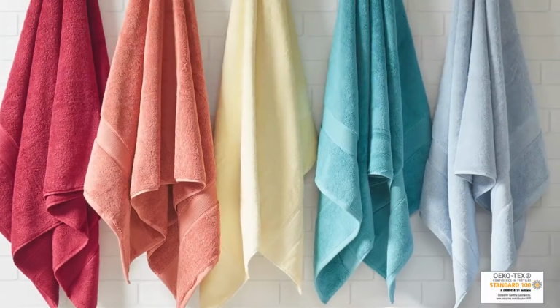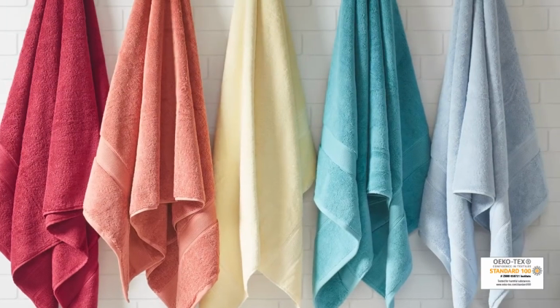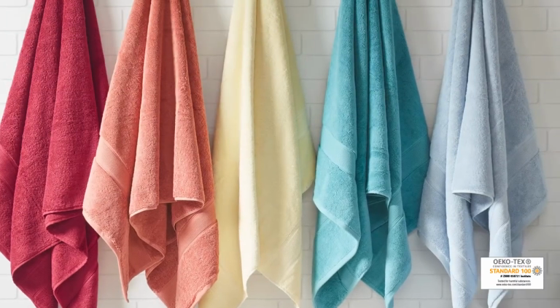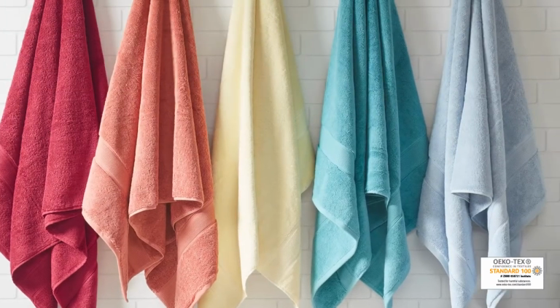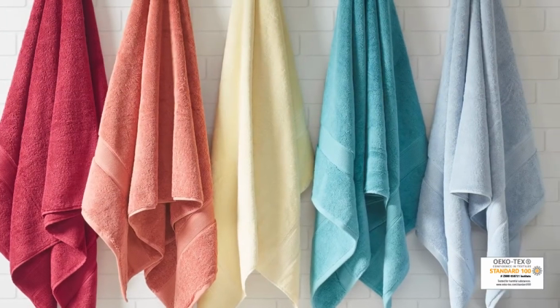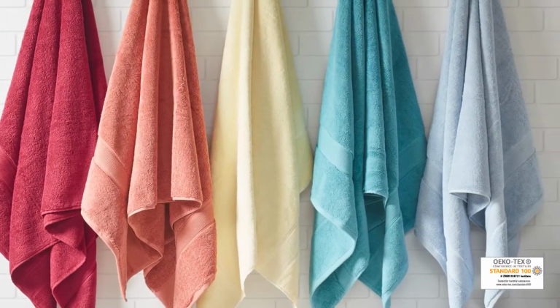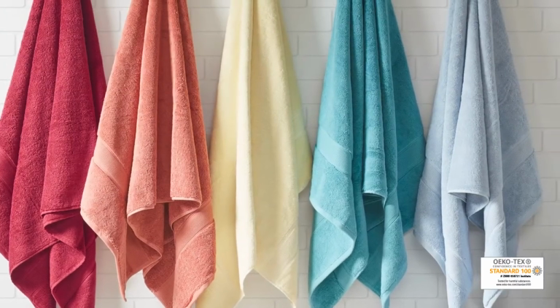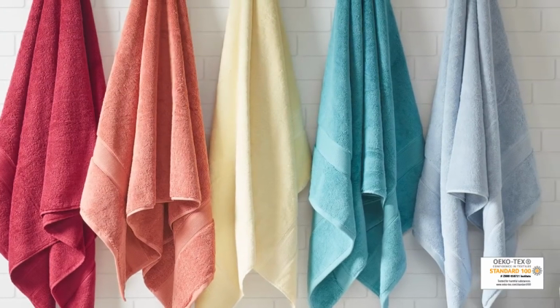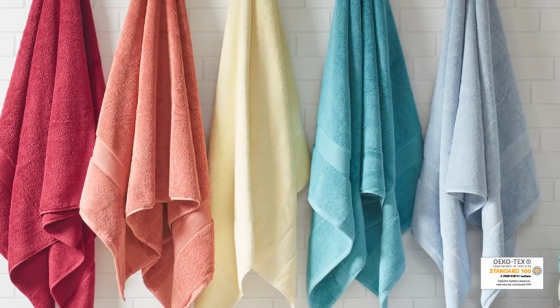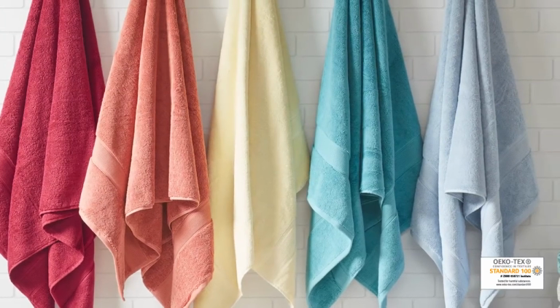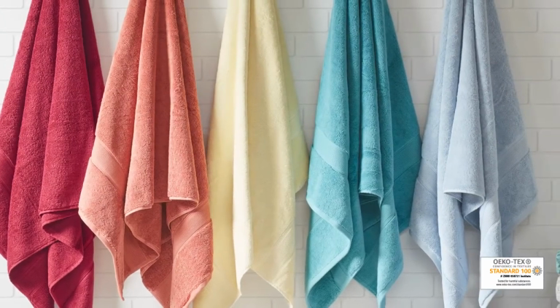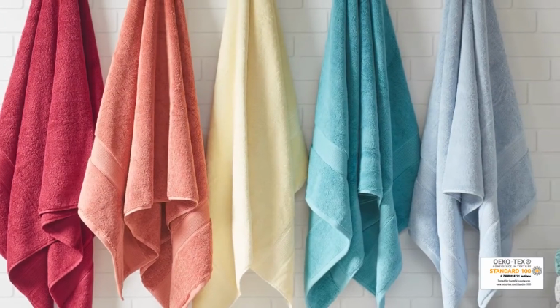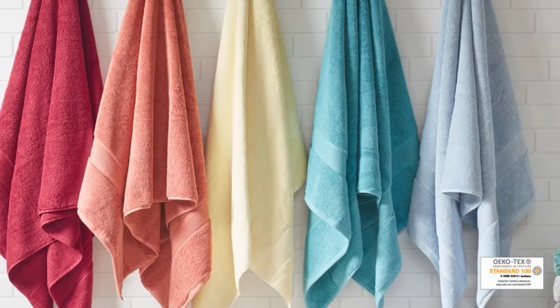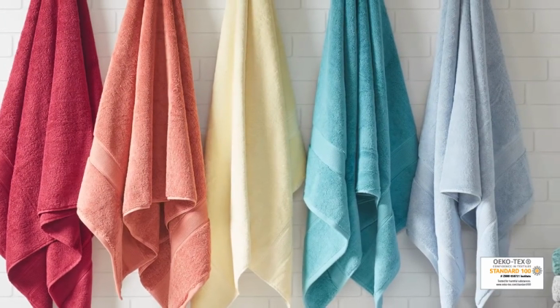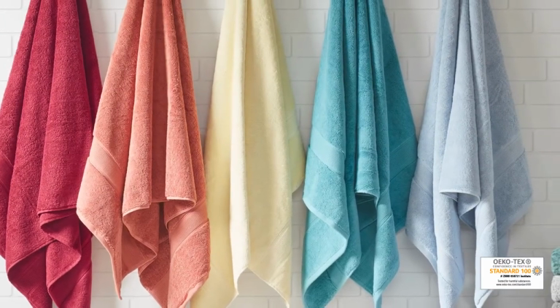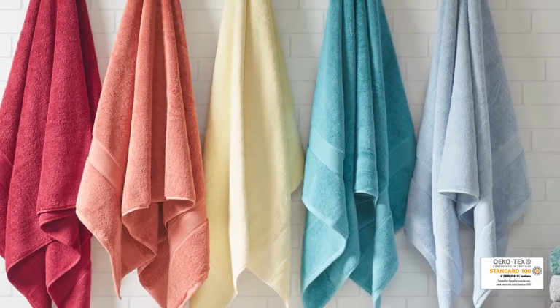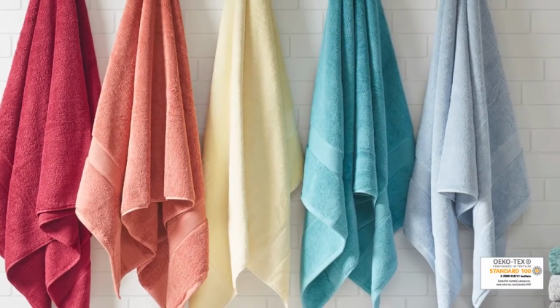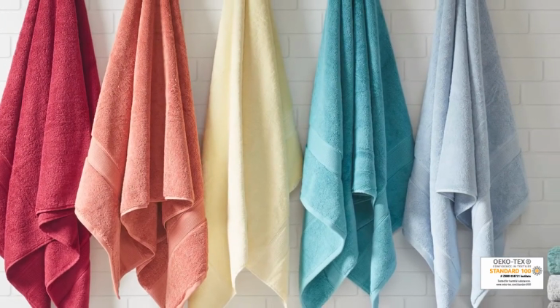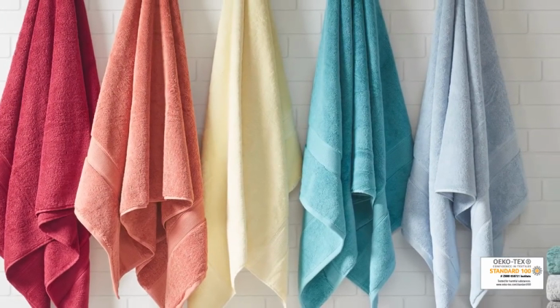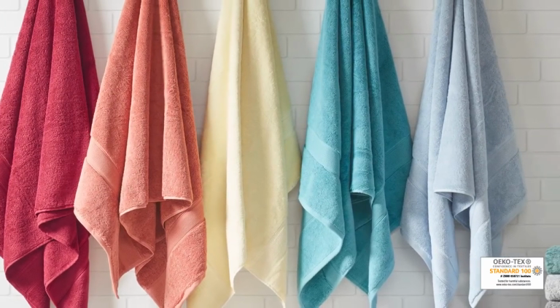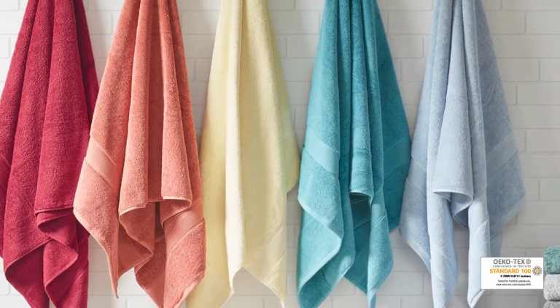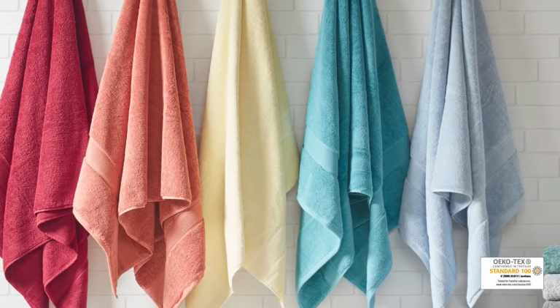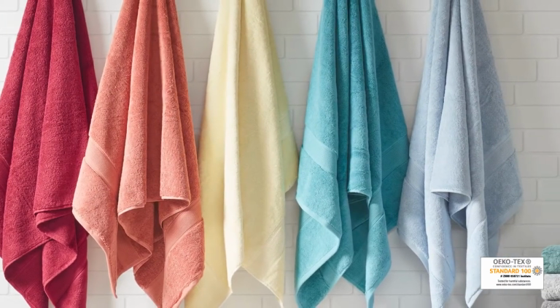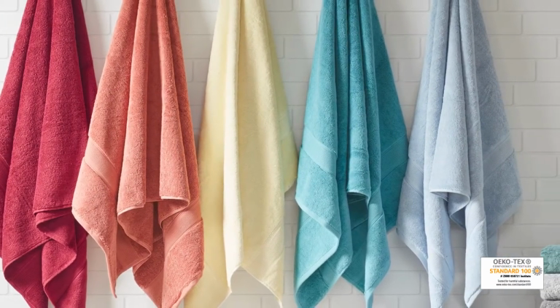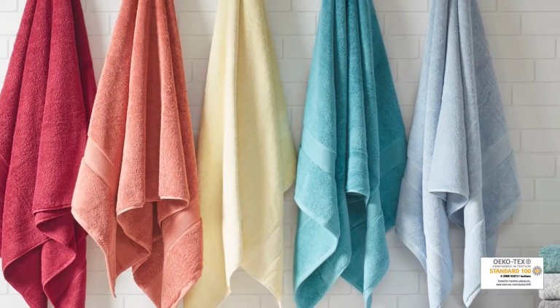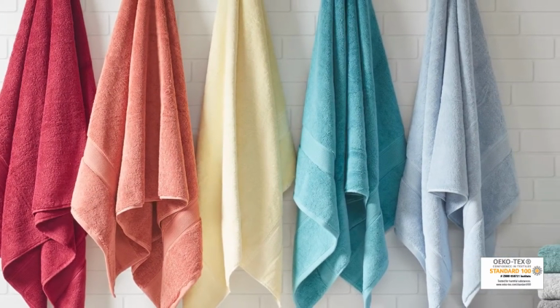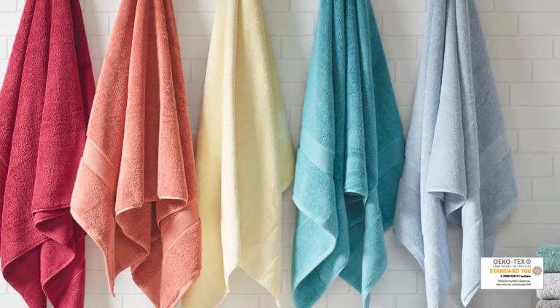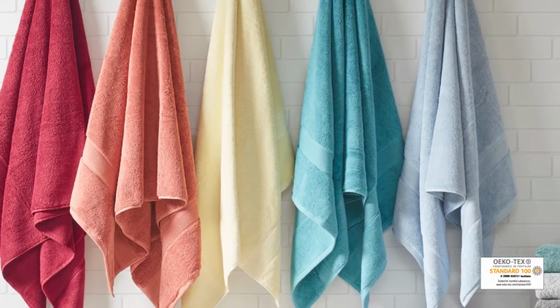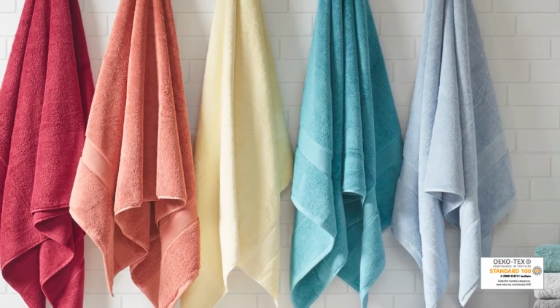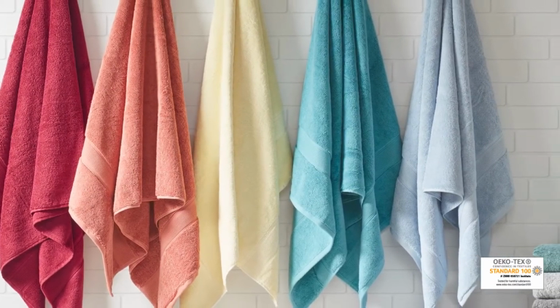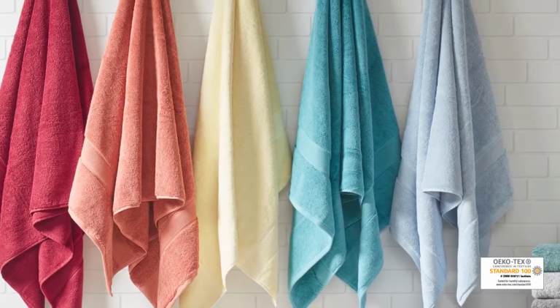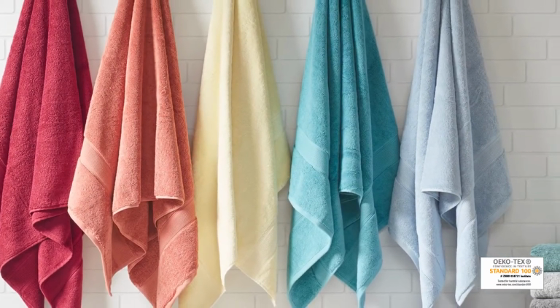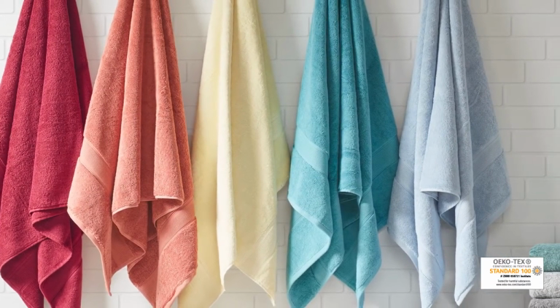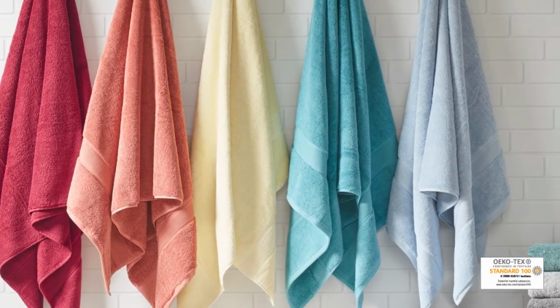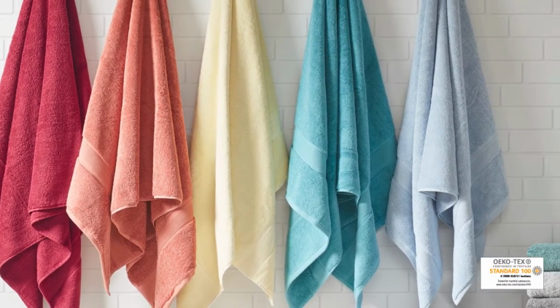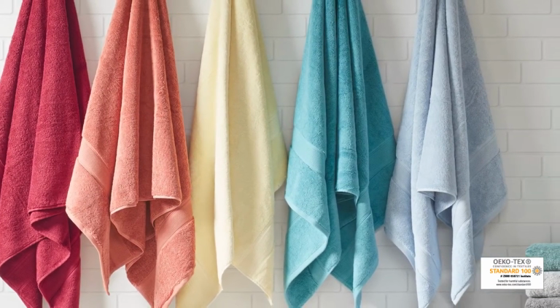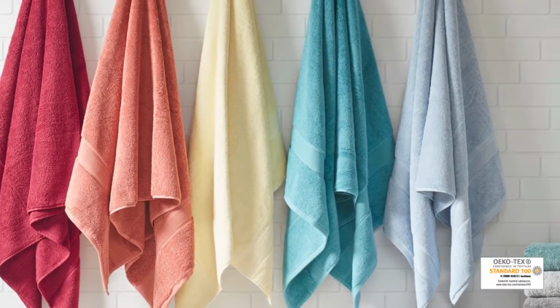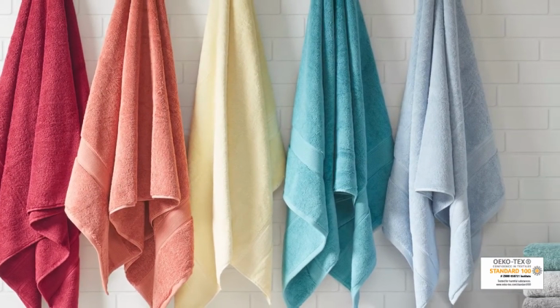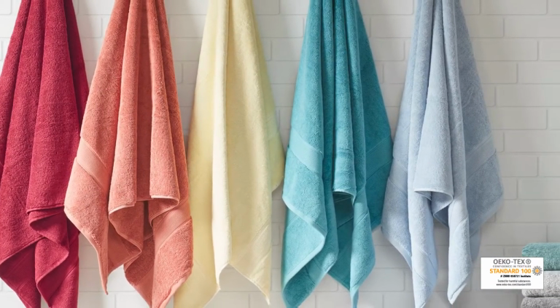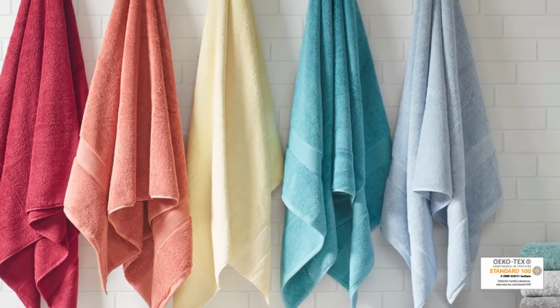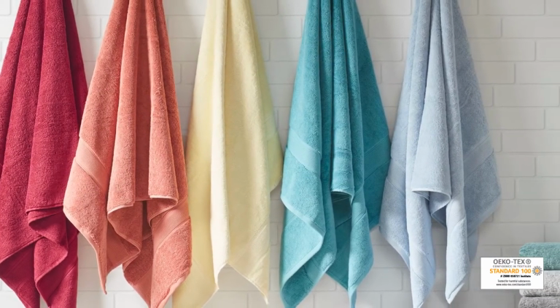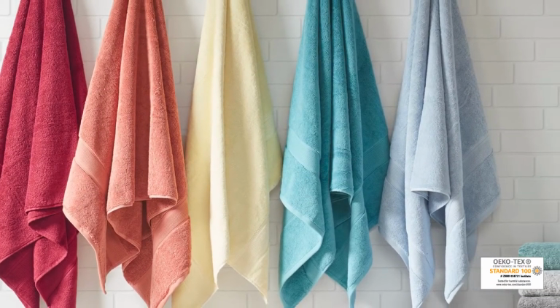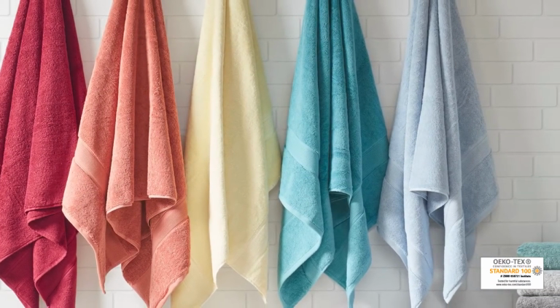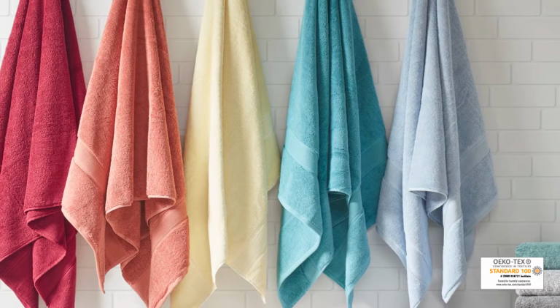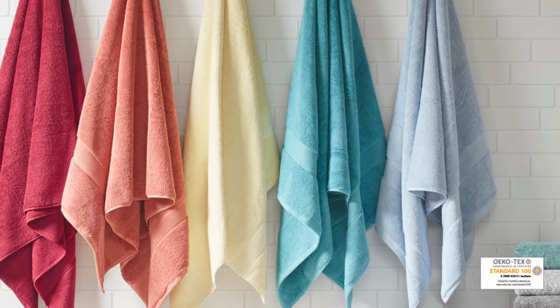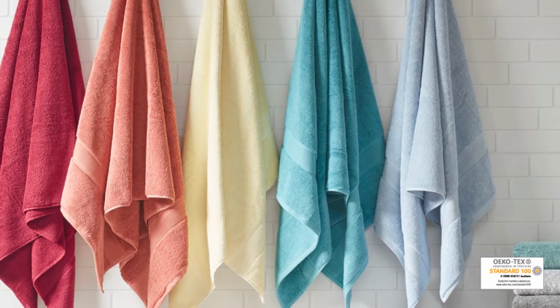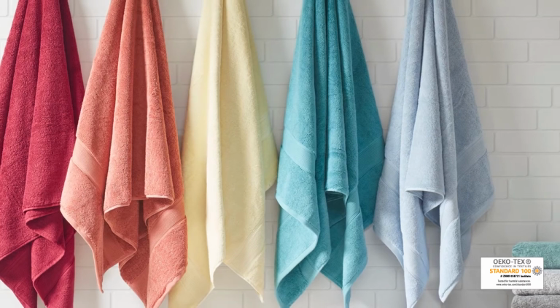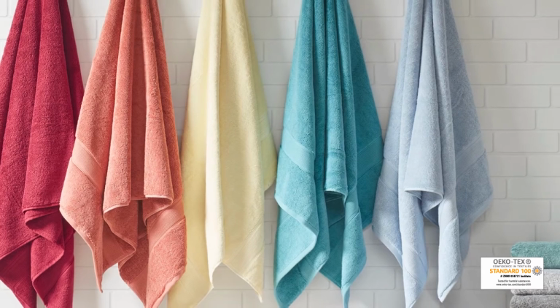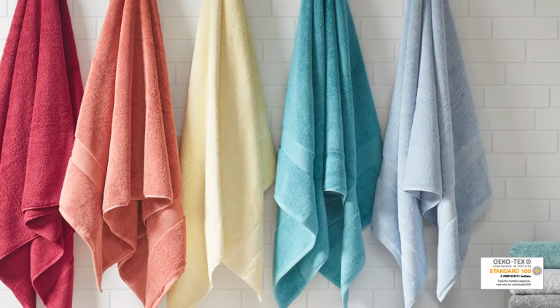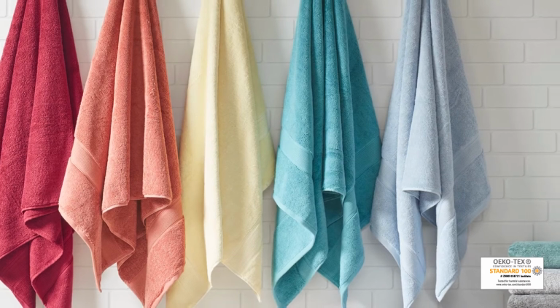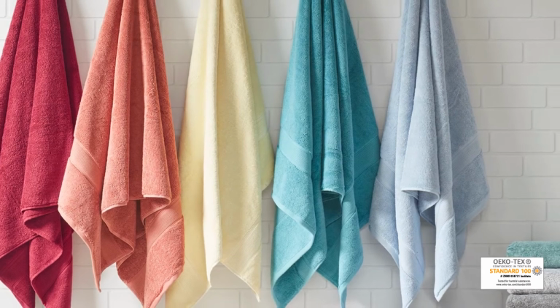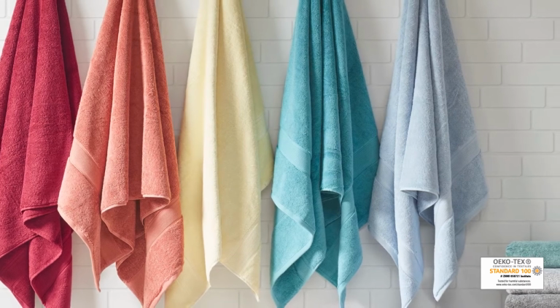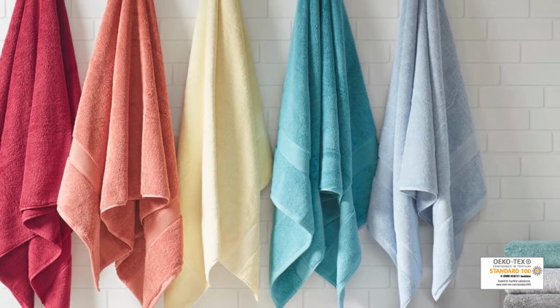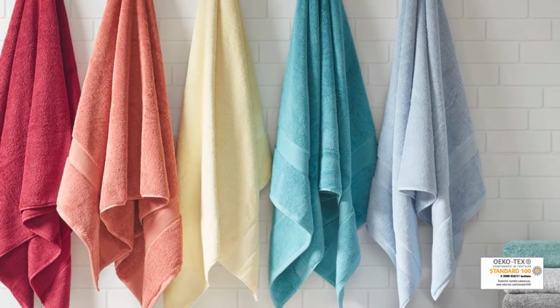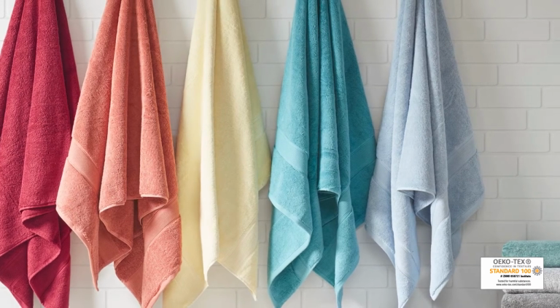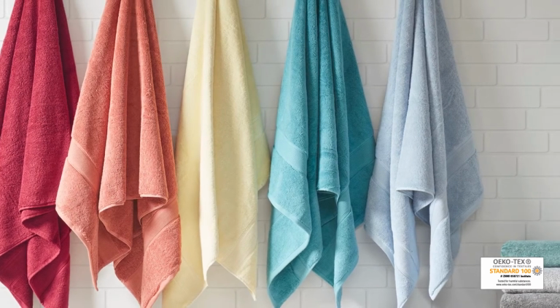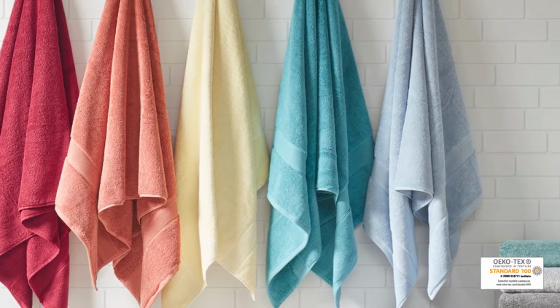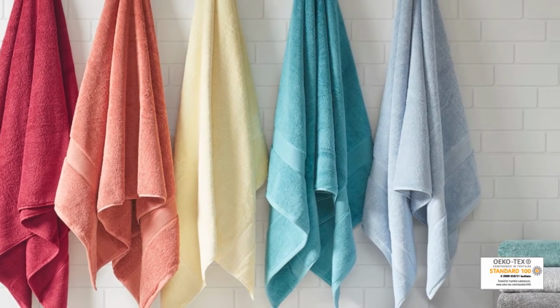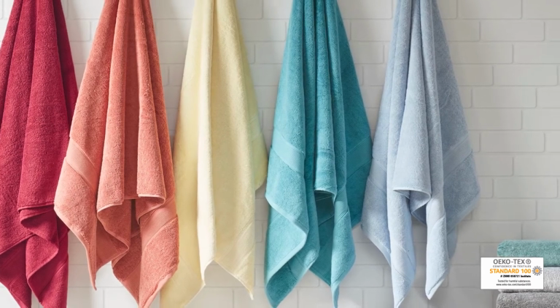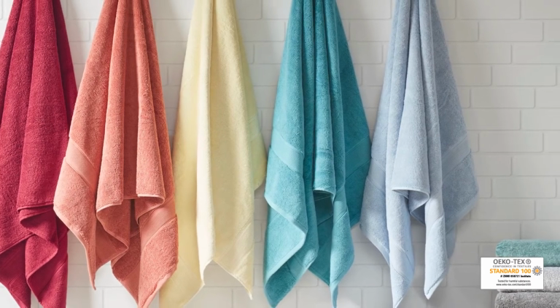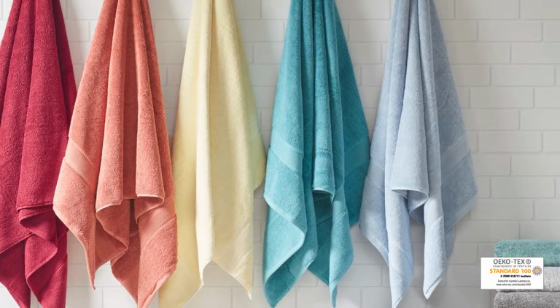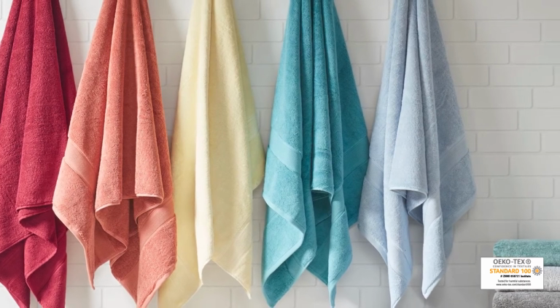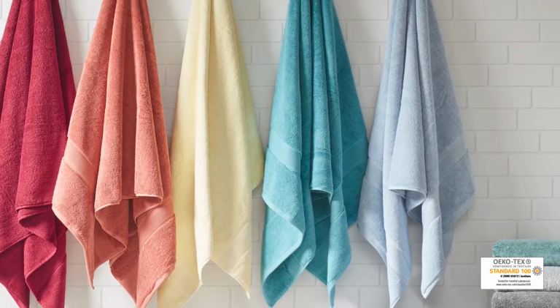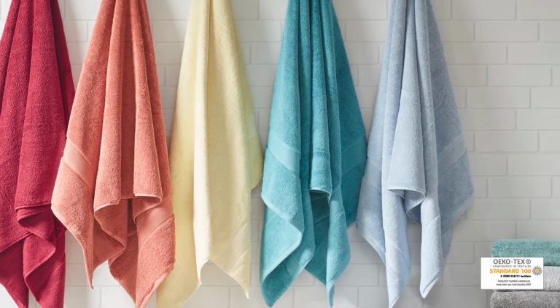Achieving the Ecotec certification, this bath towel is free from harmful chemicals and substances, ensuring quality, comfort, and wellness.